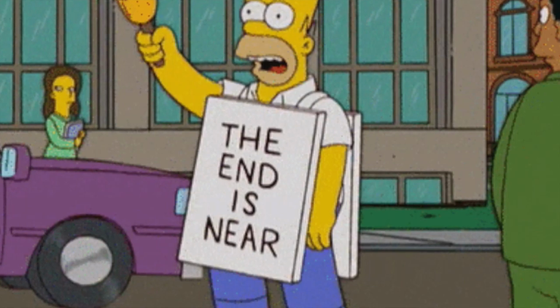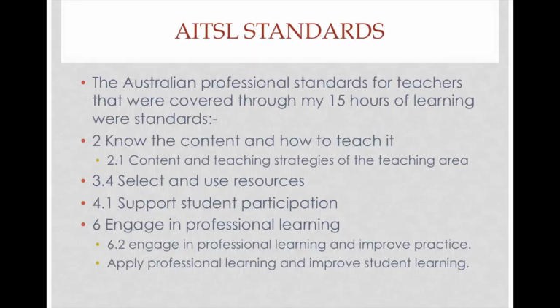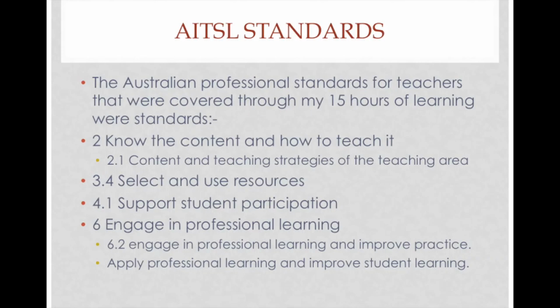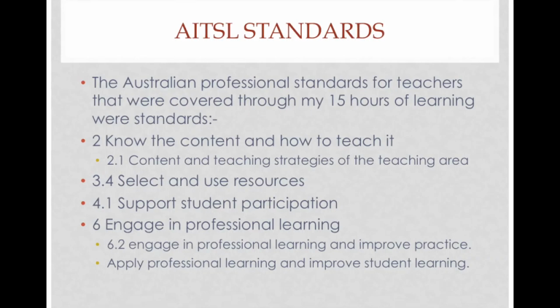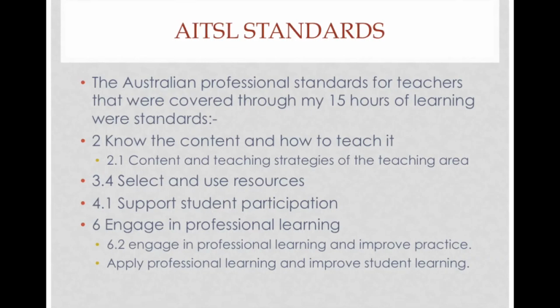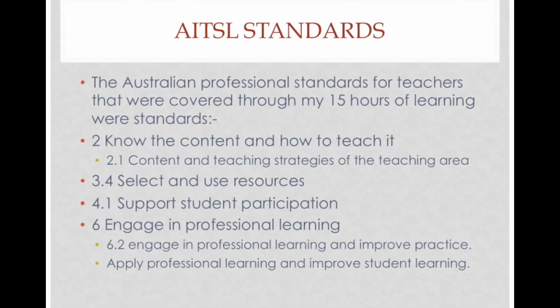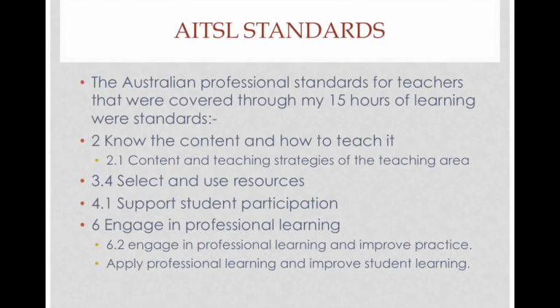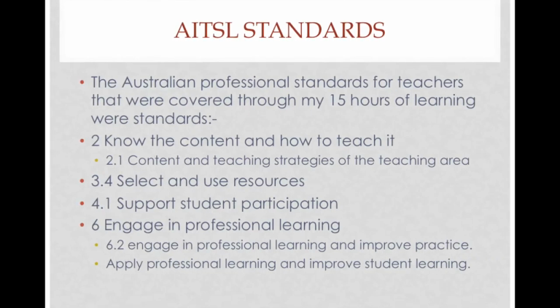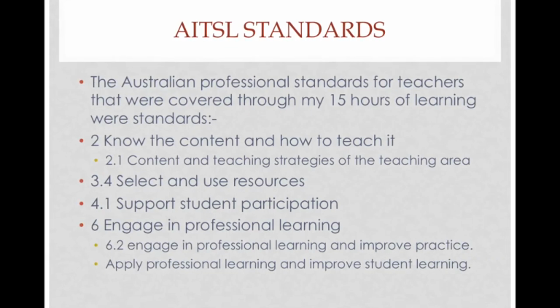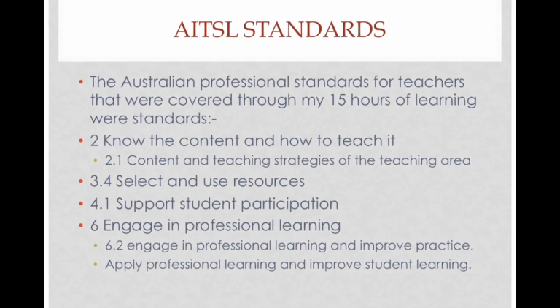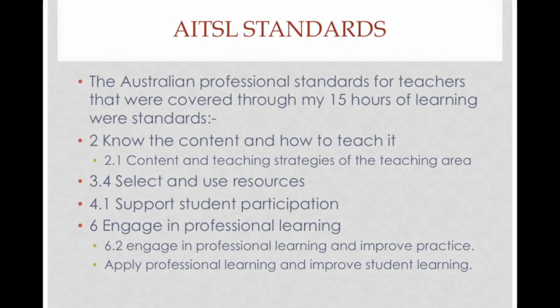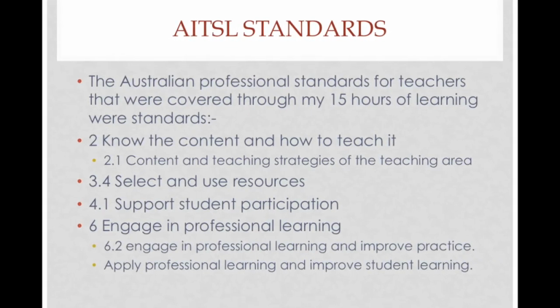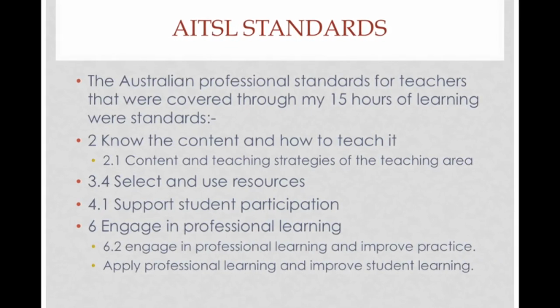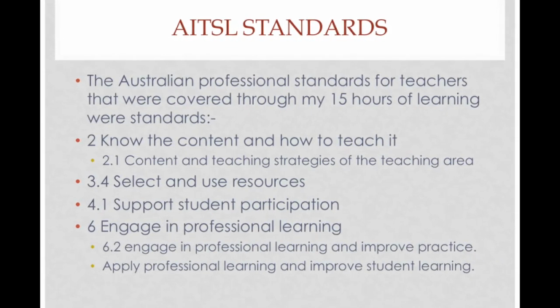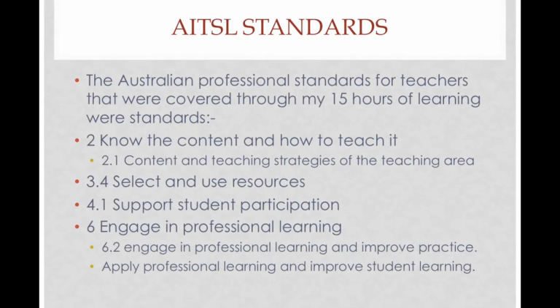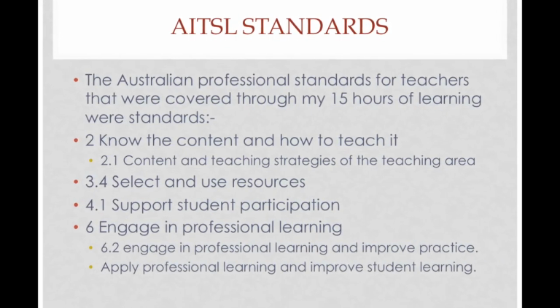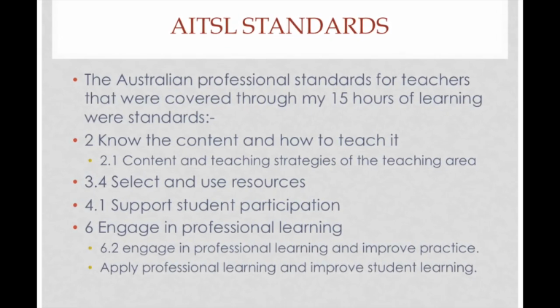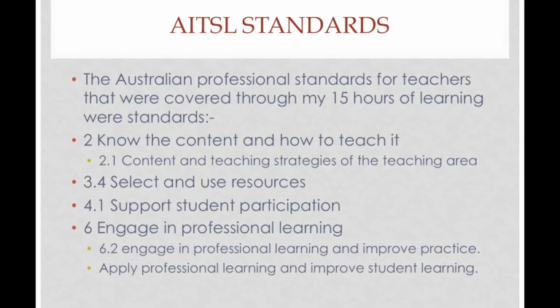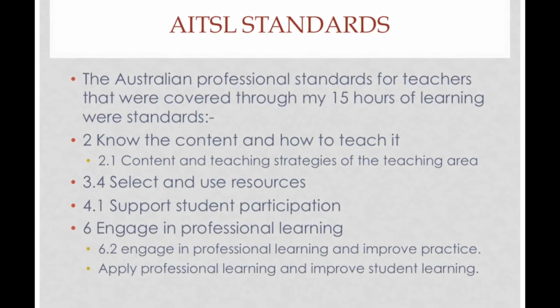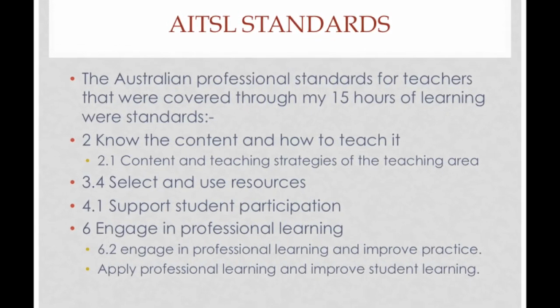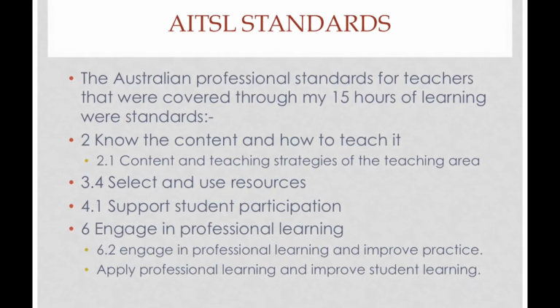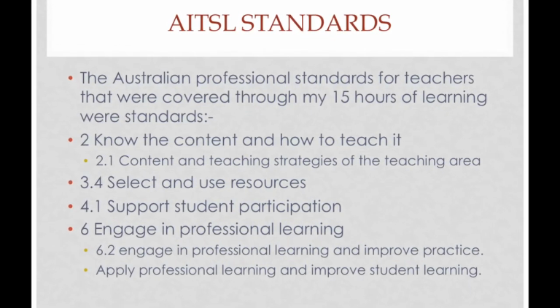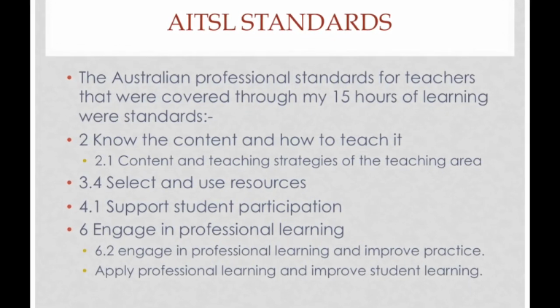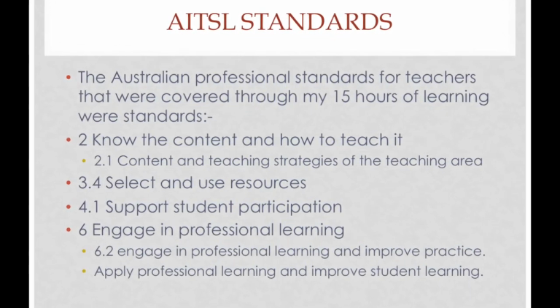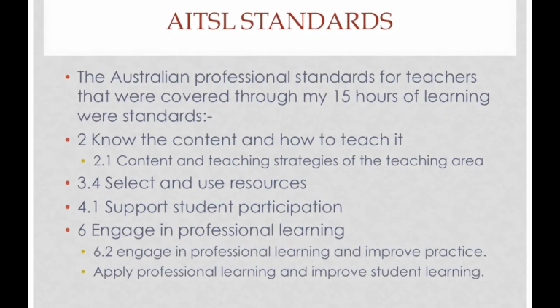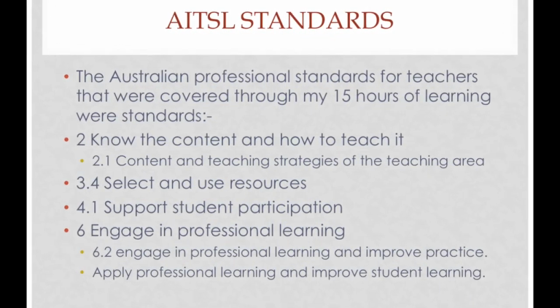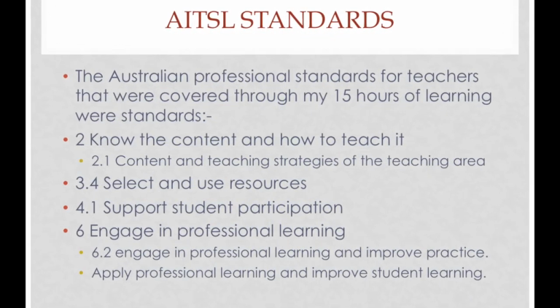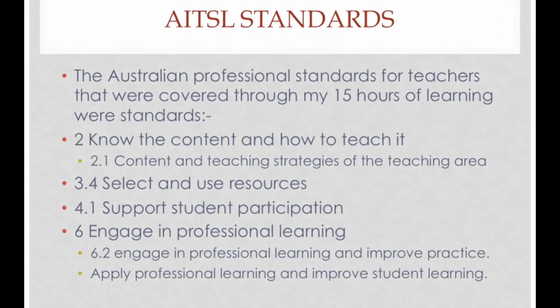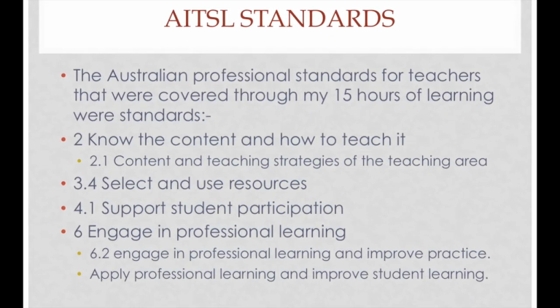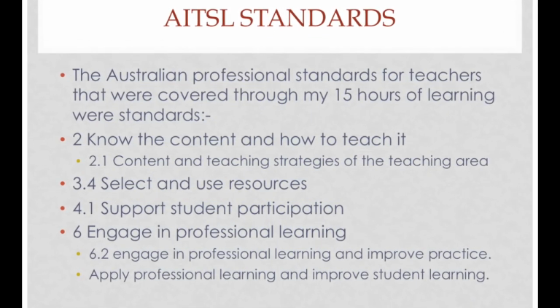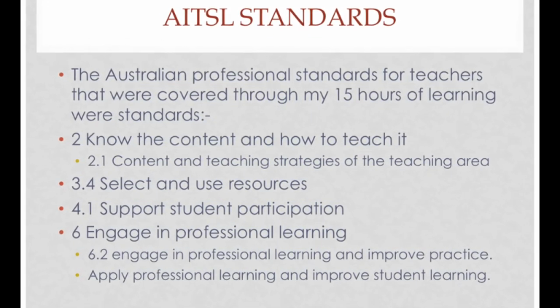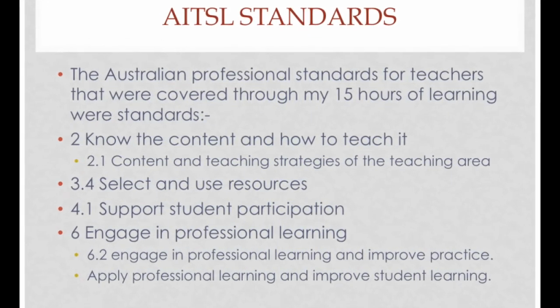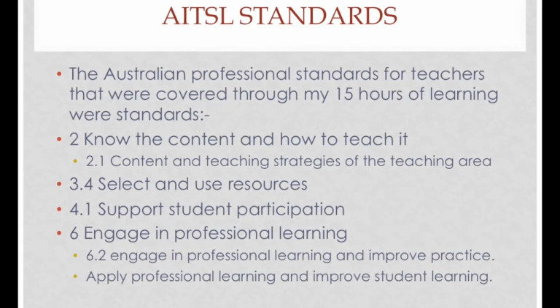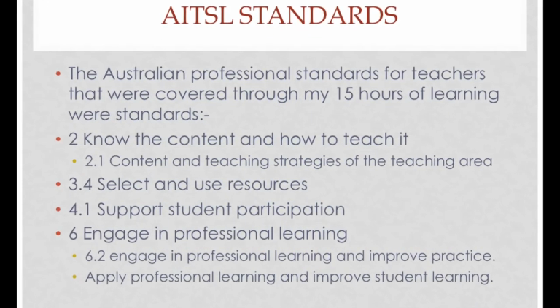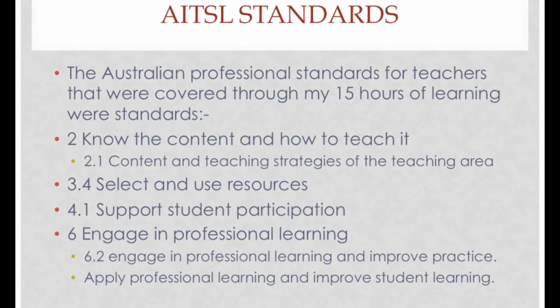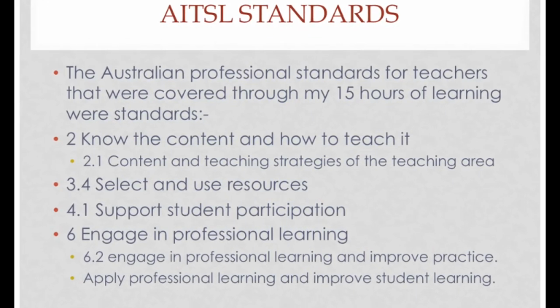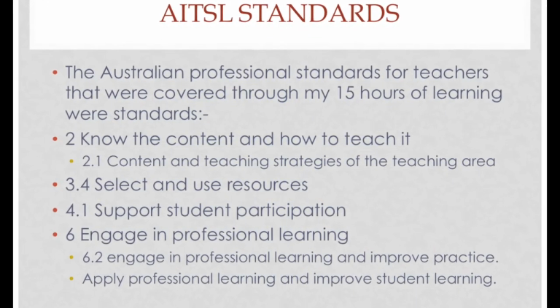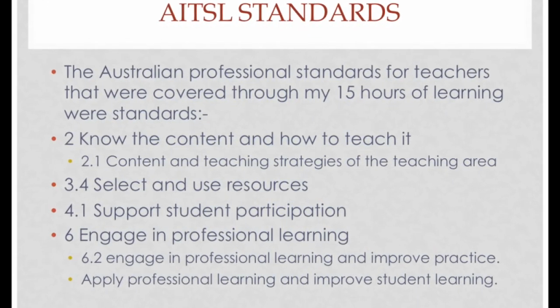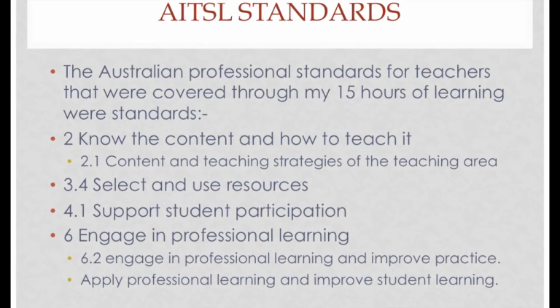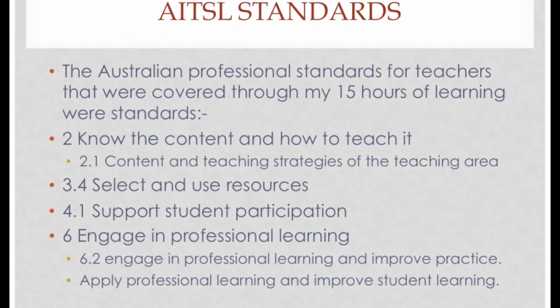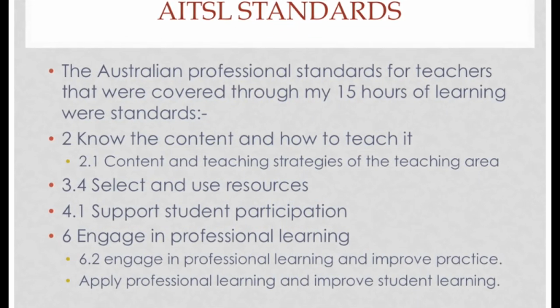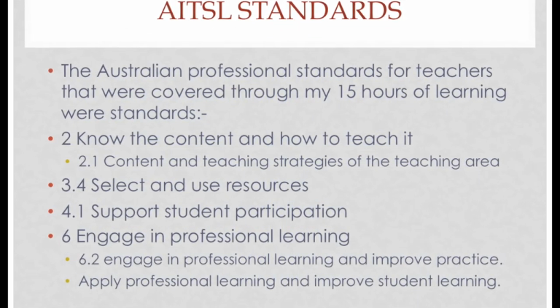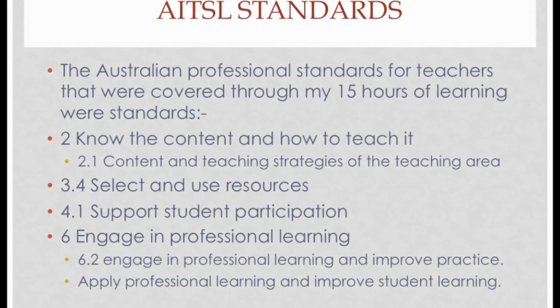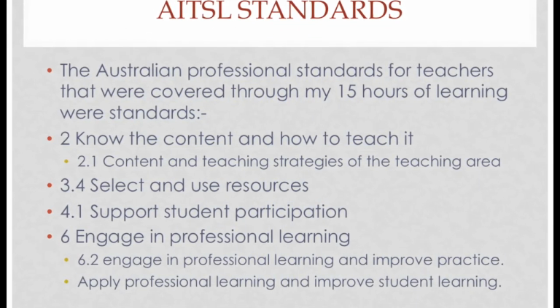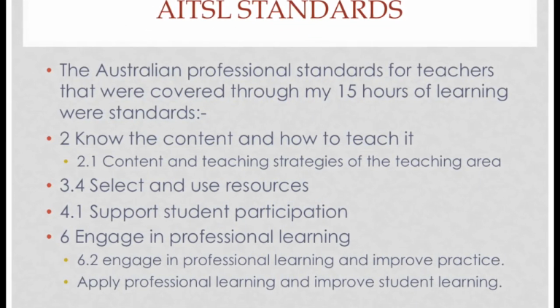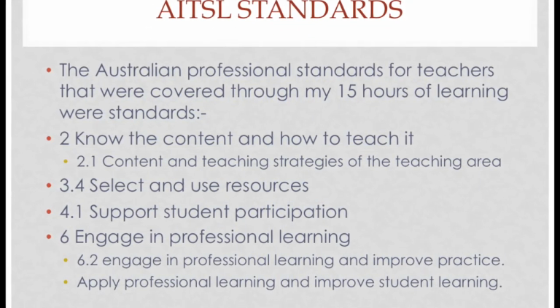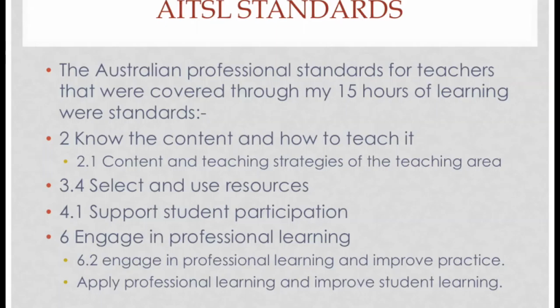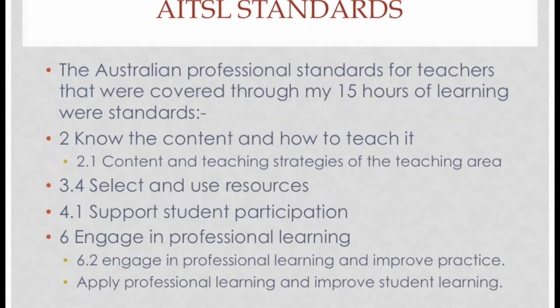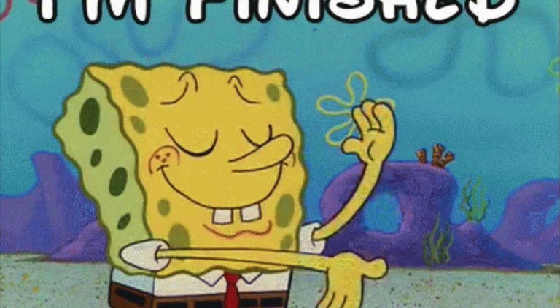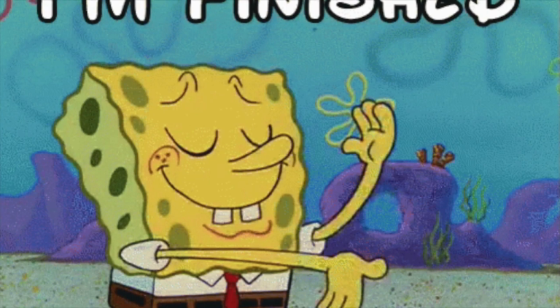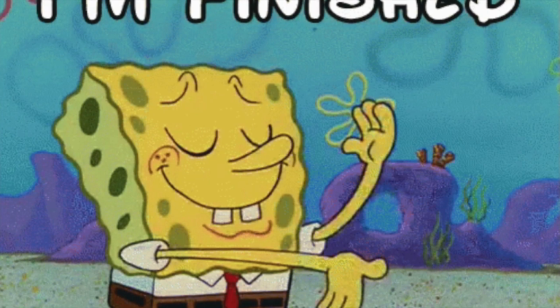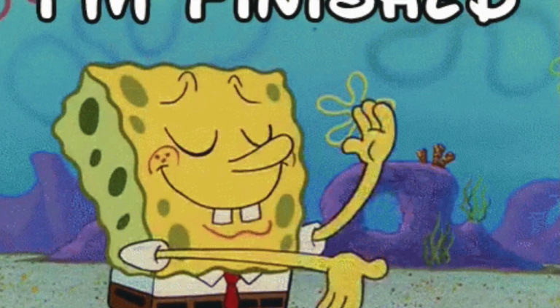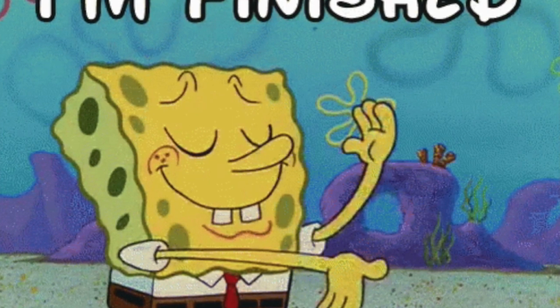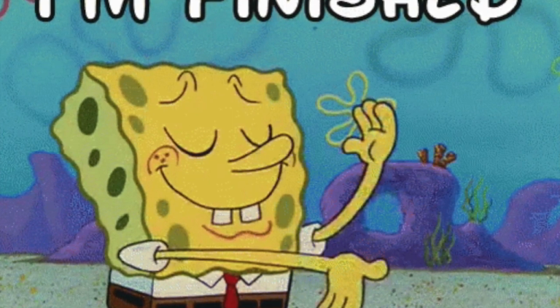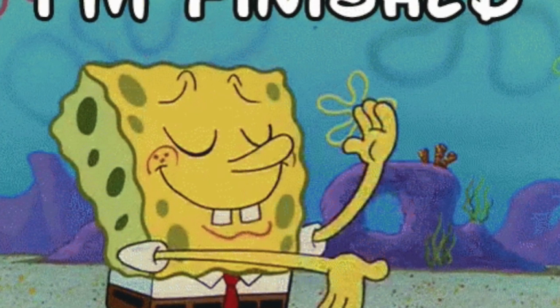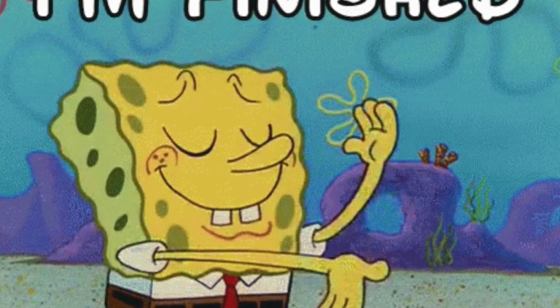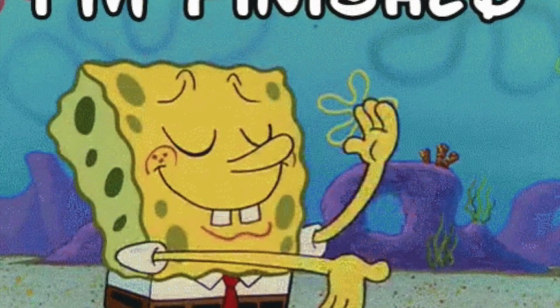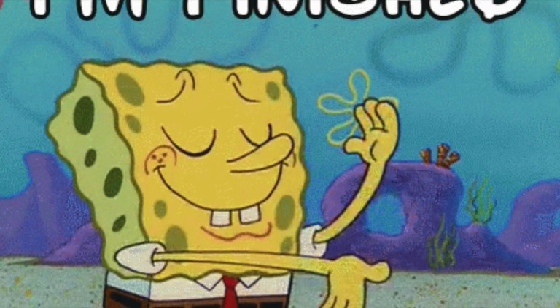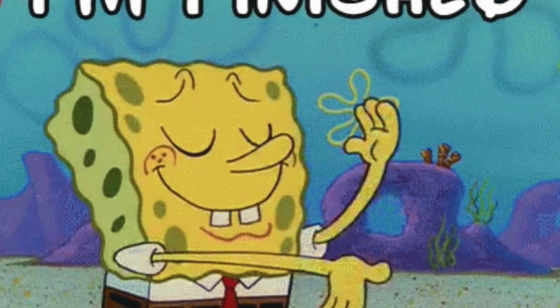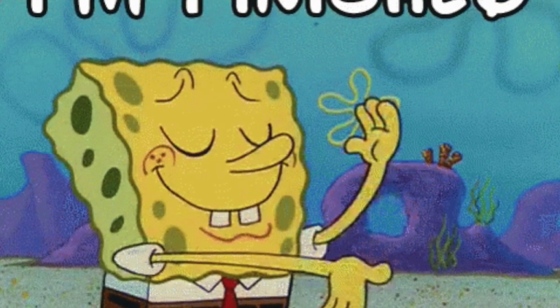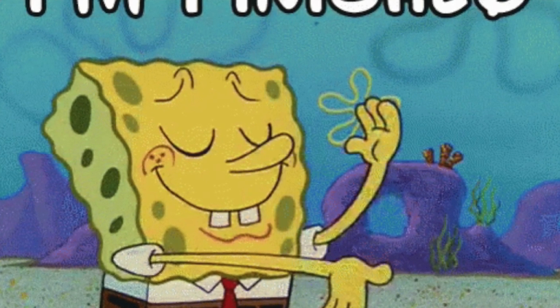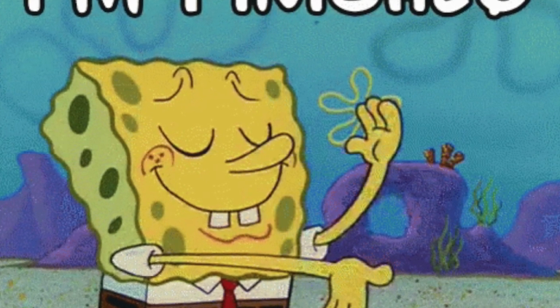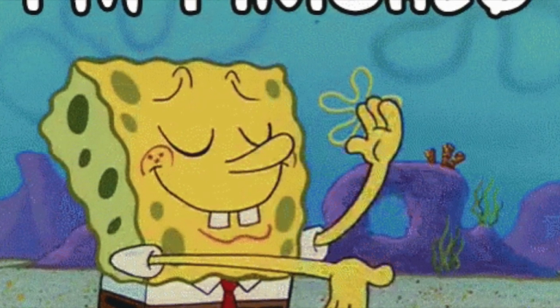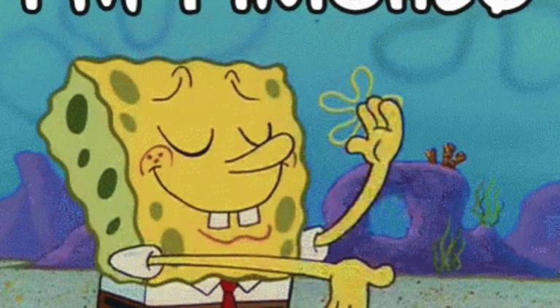These are the following teaching standards that I used throughout my ePortfolio. Thanks for watching. See you next time.